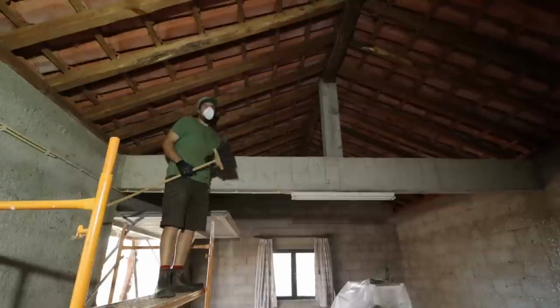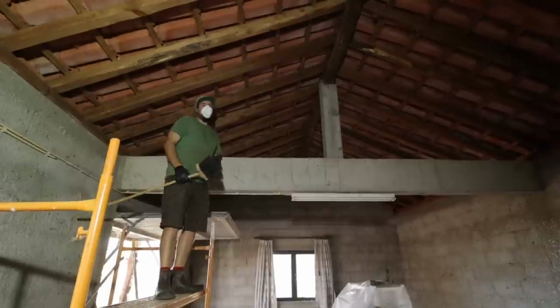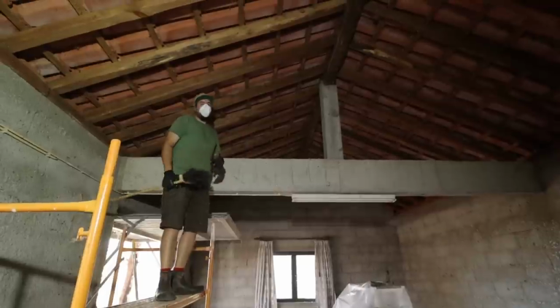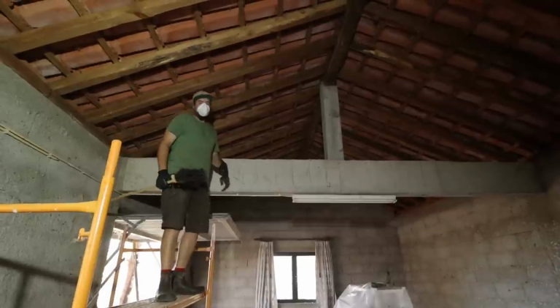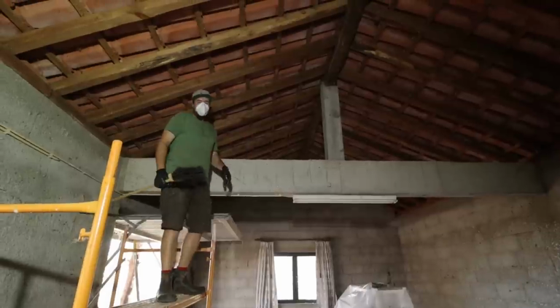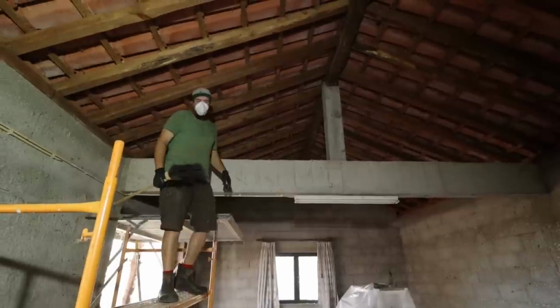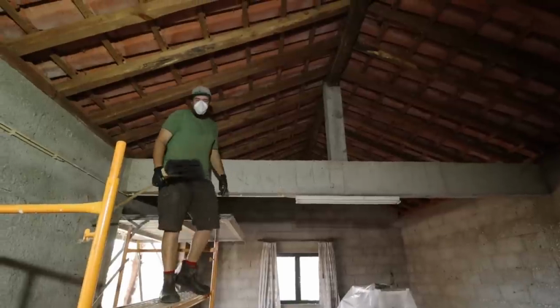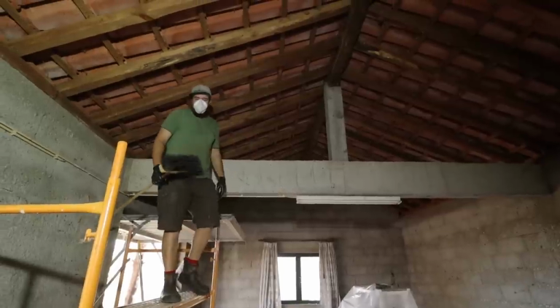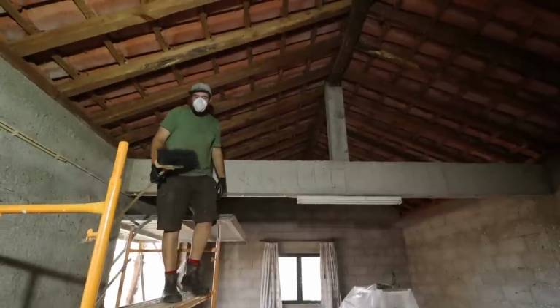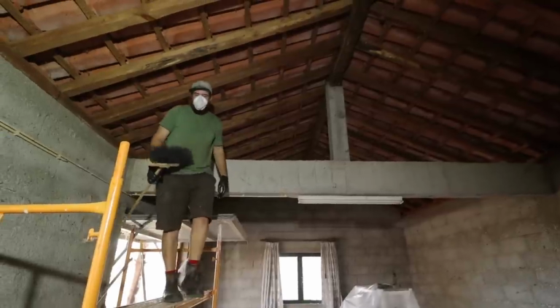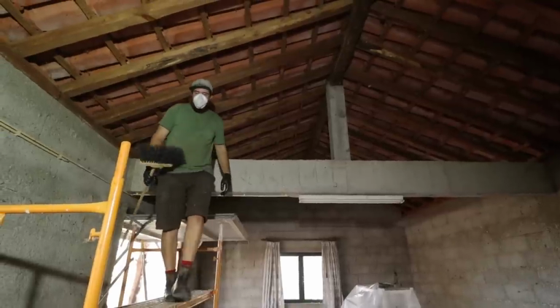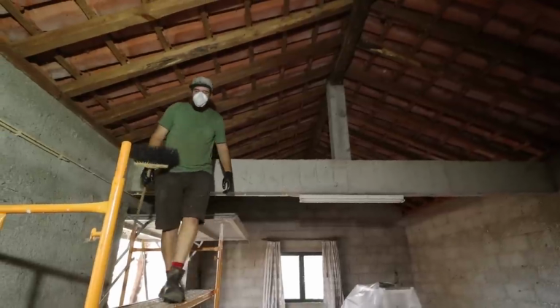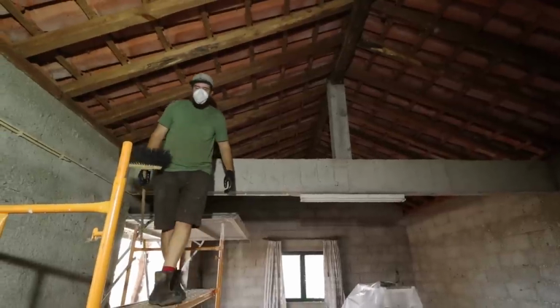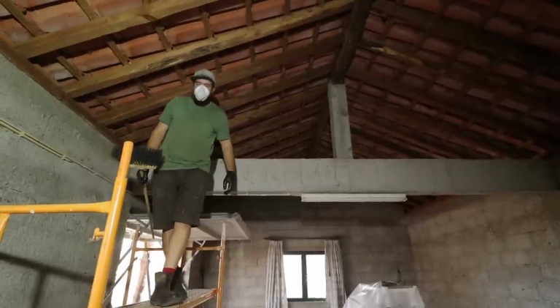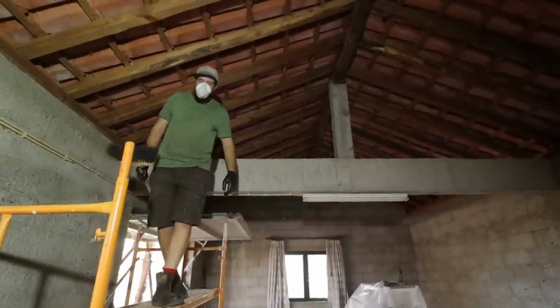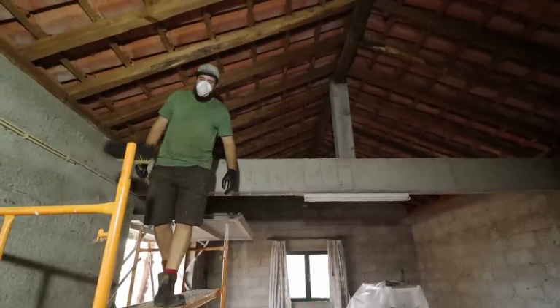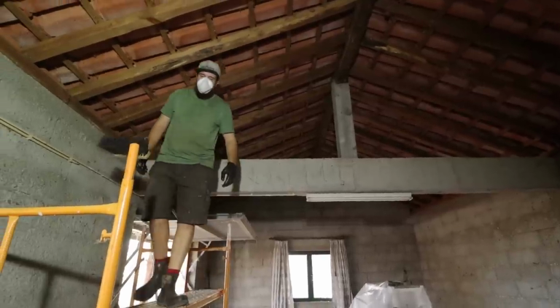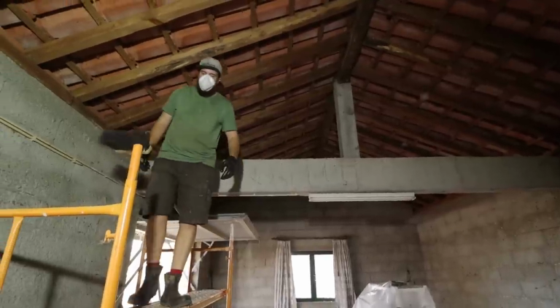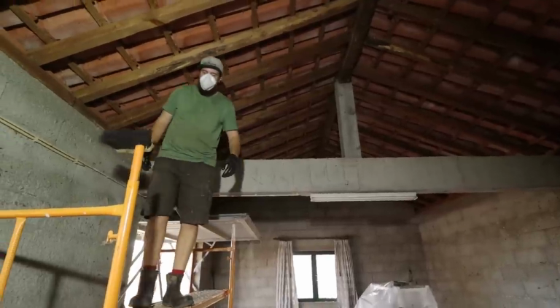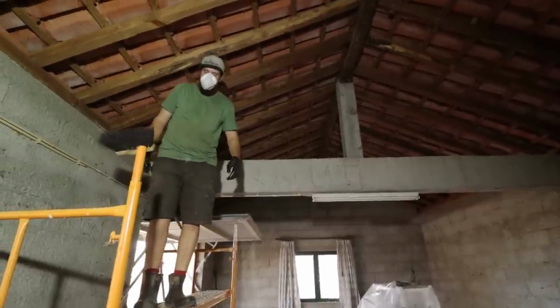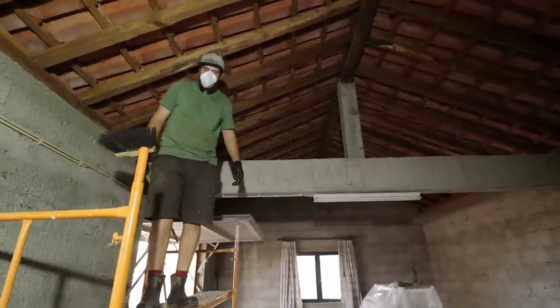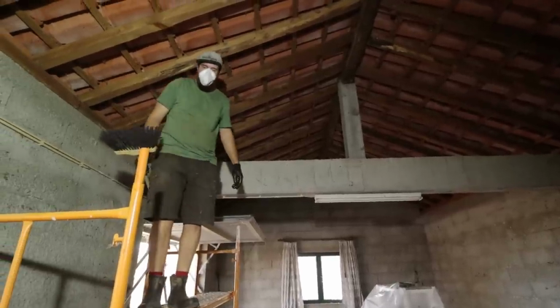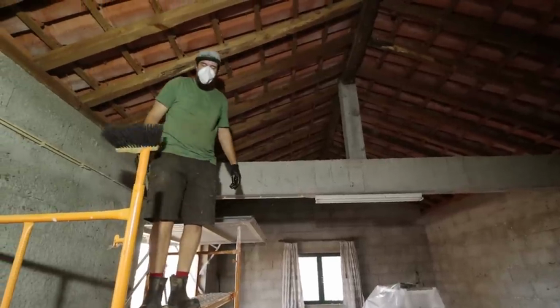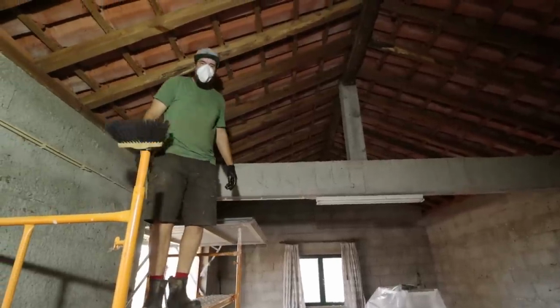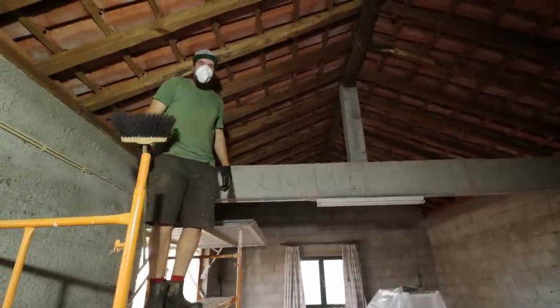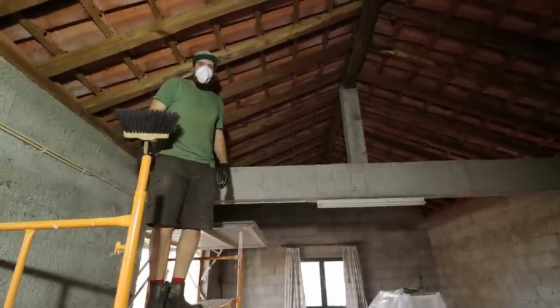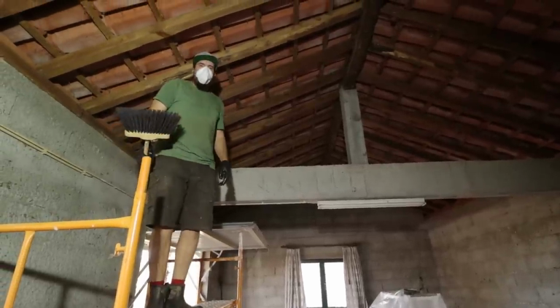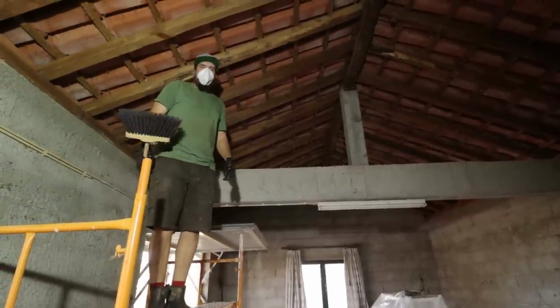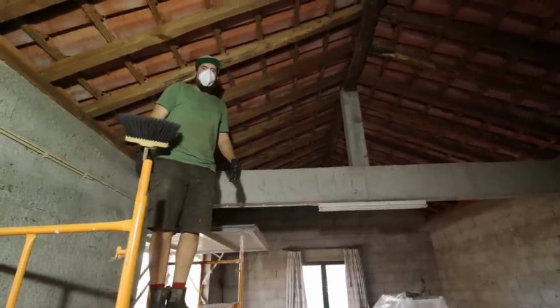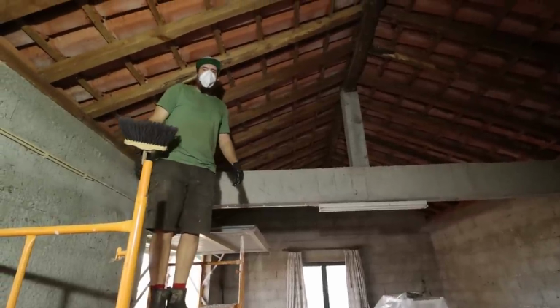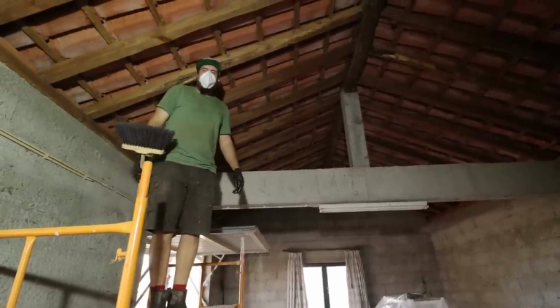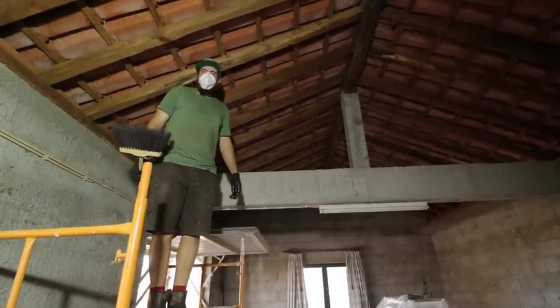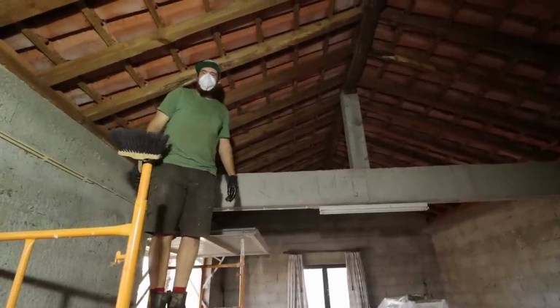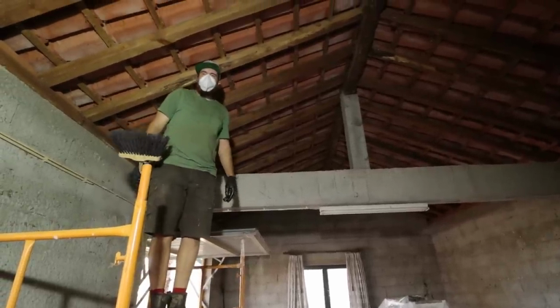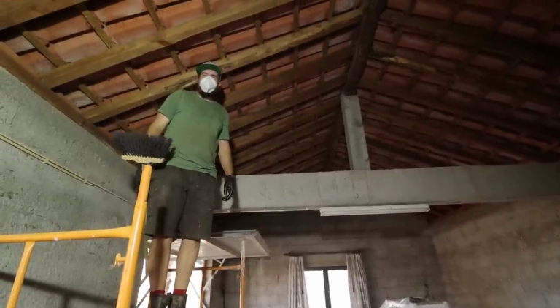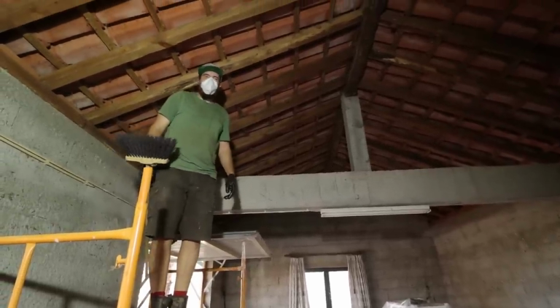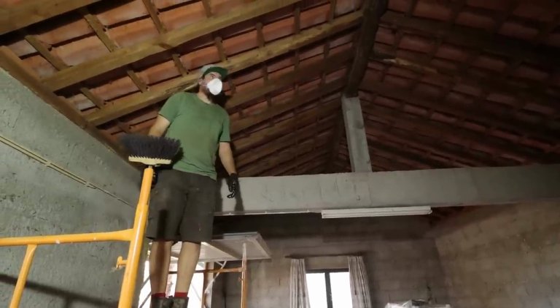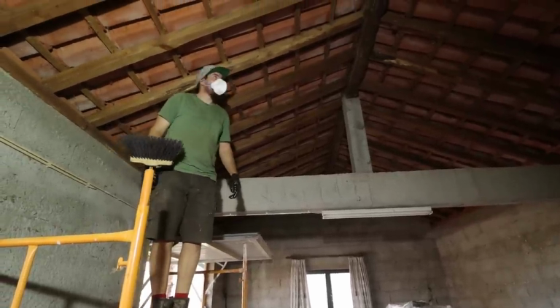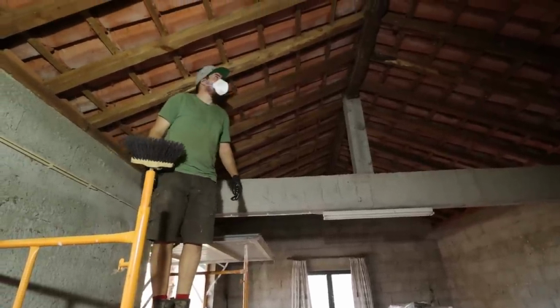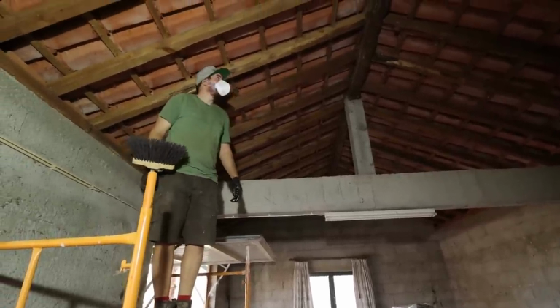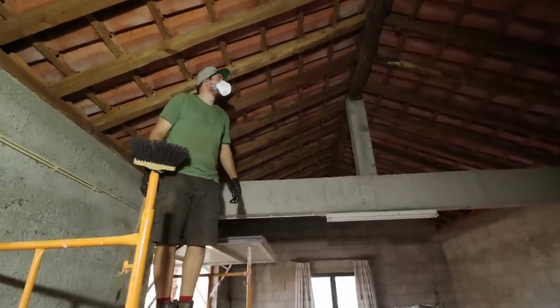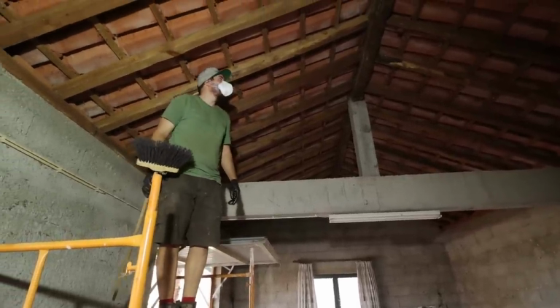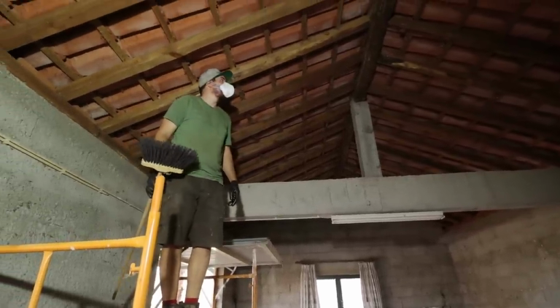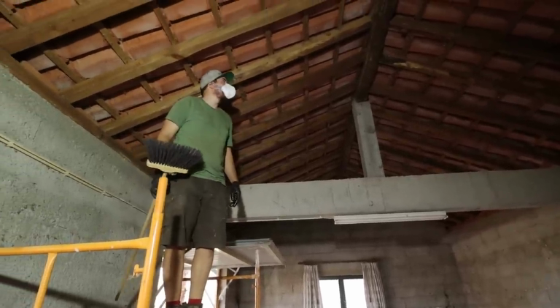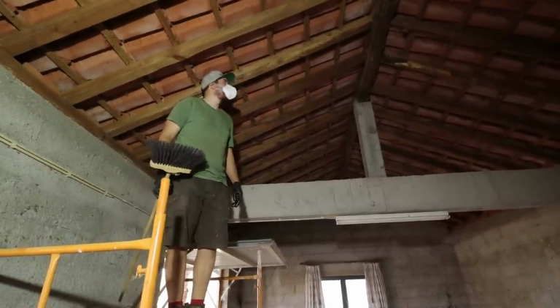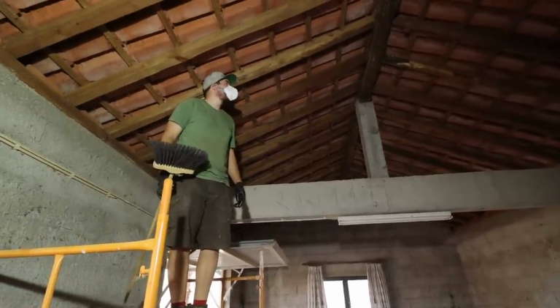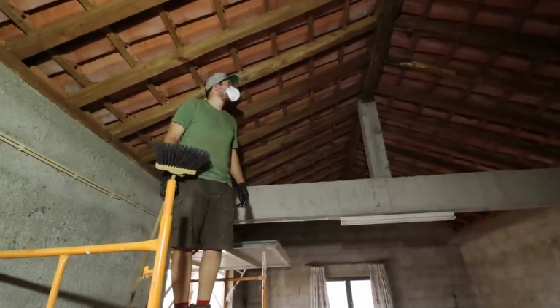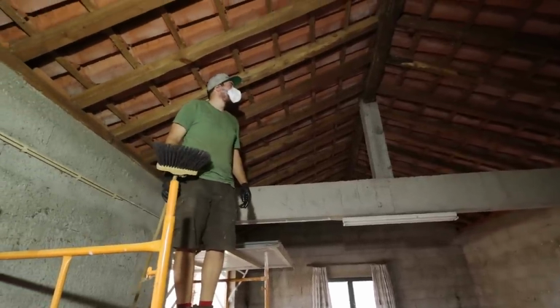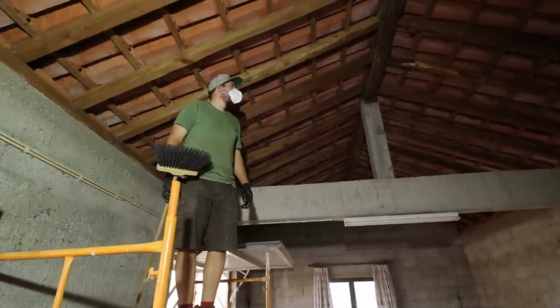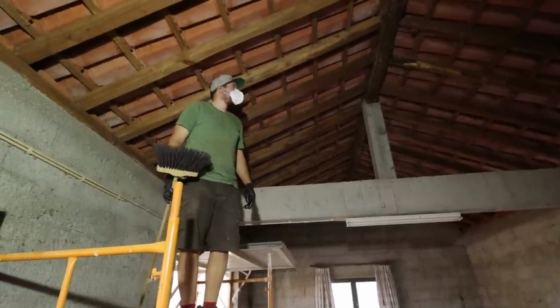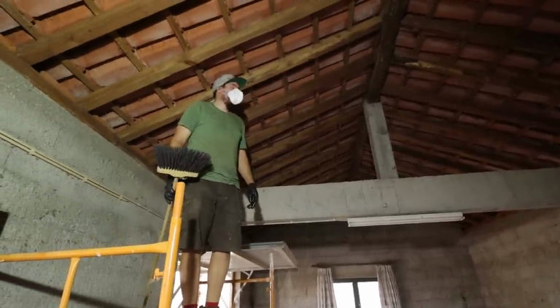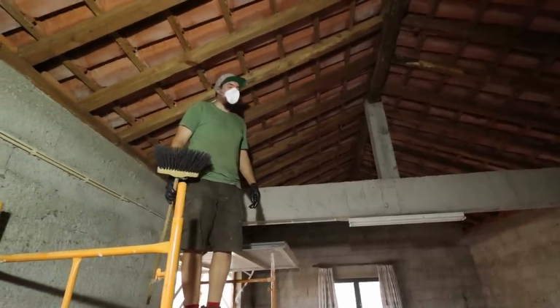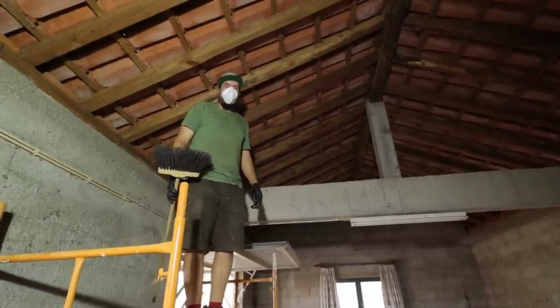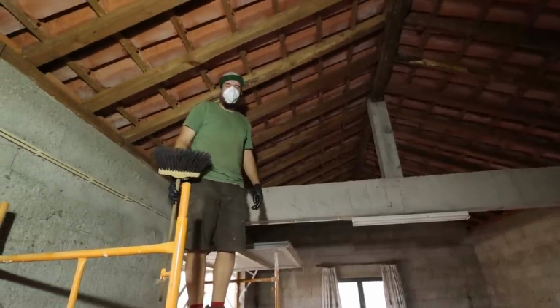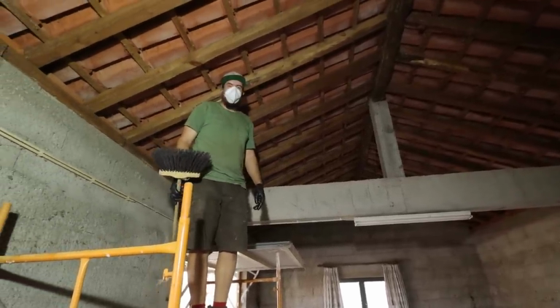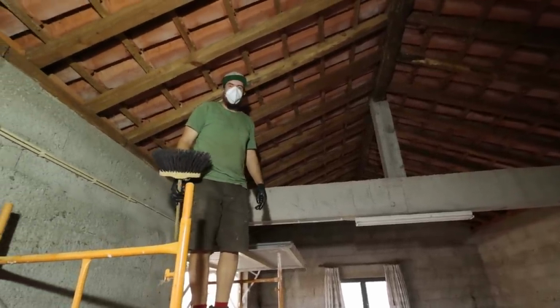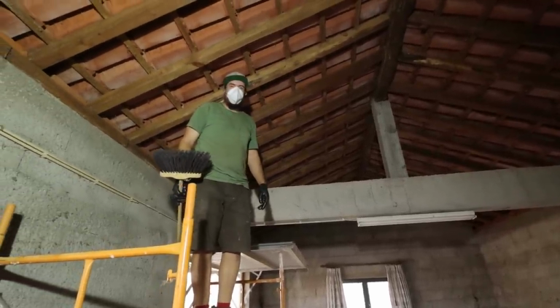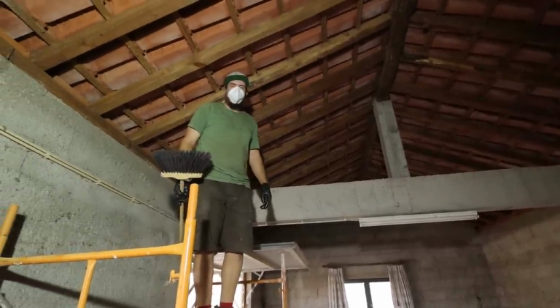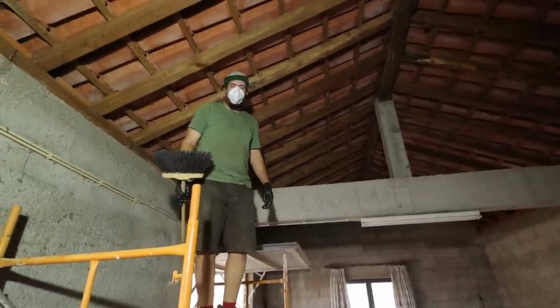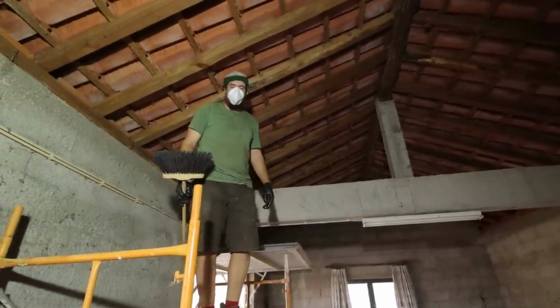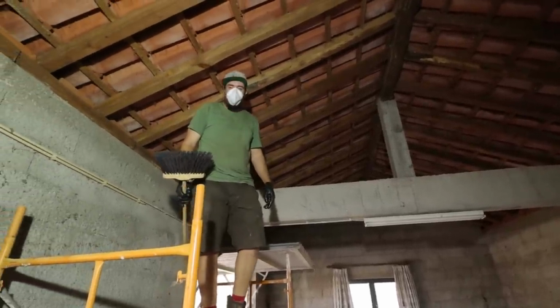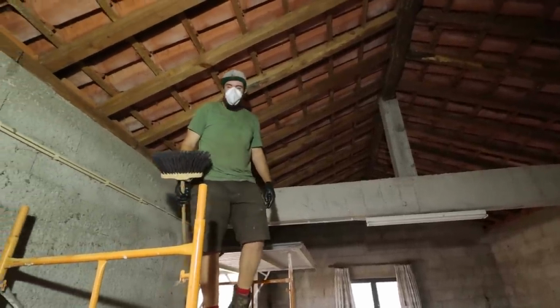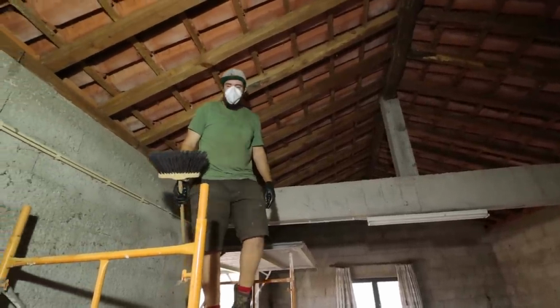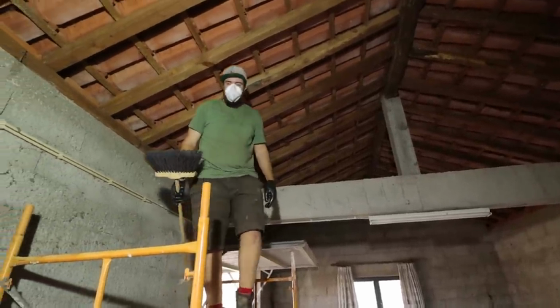That's not a job I want to do again anytime soon. Next I'm on to the walls.